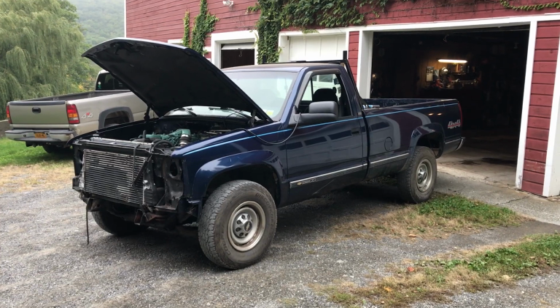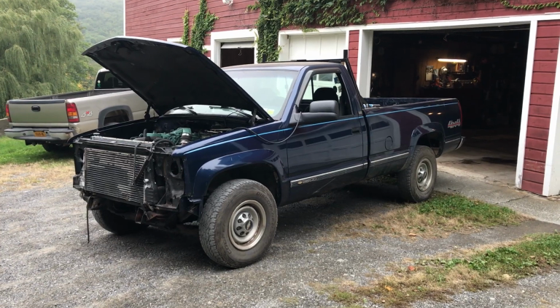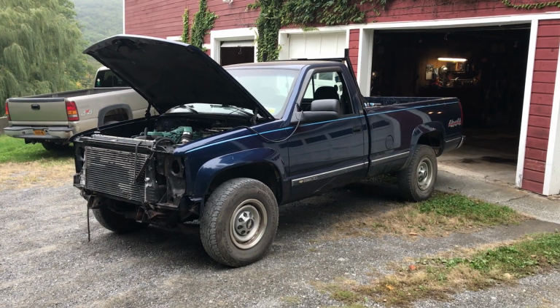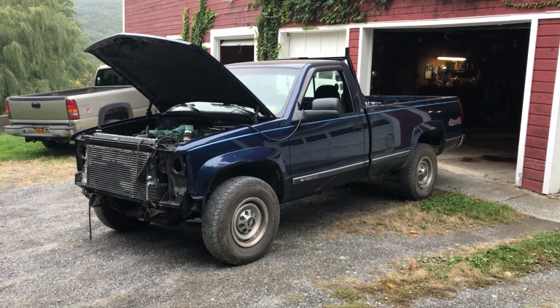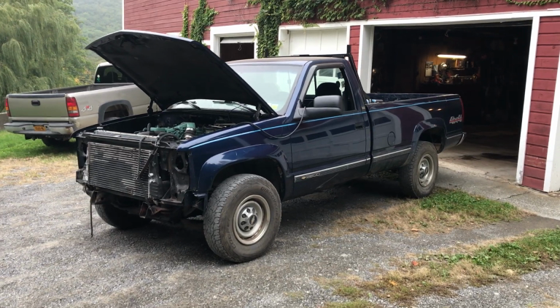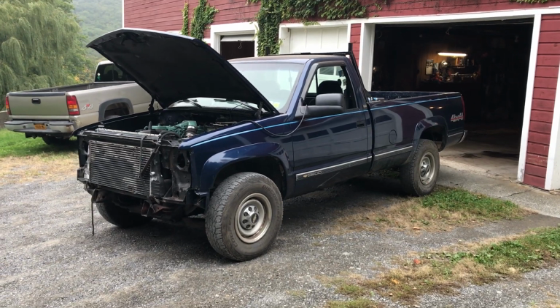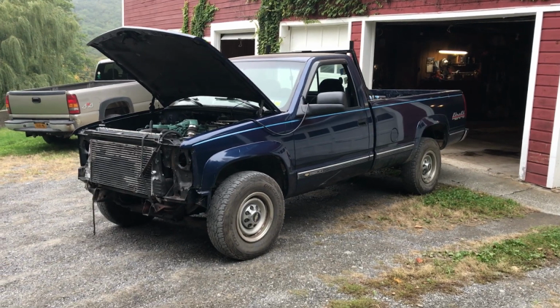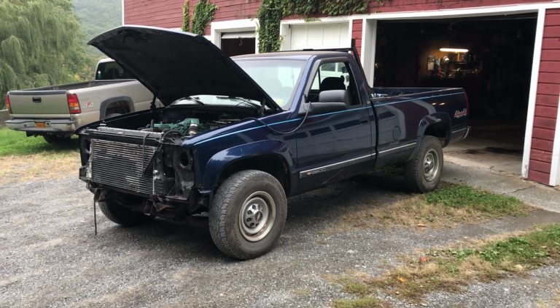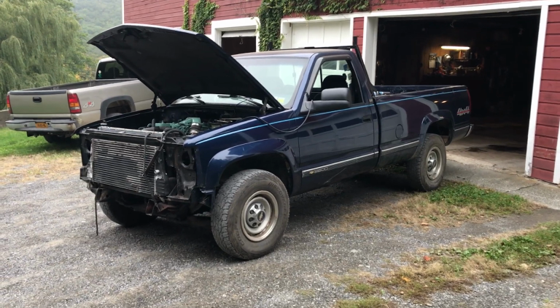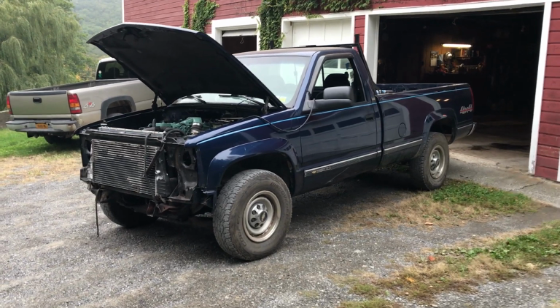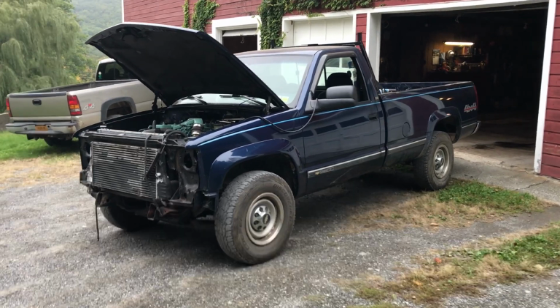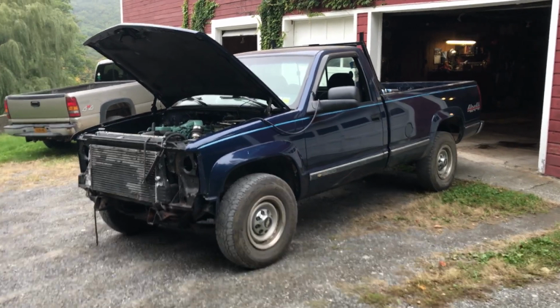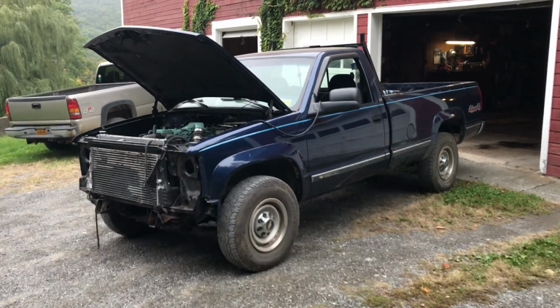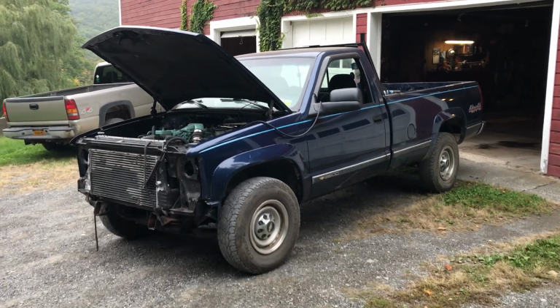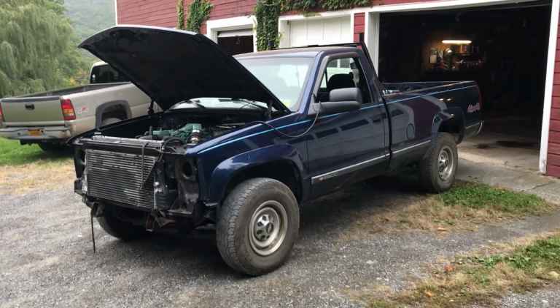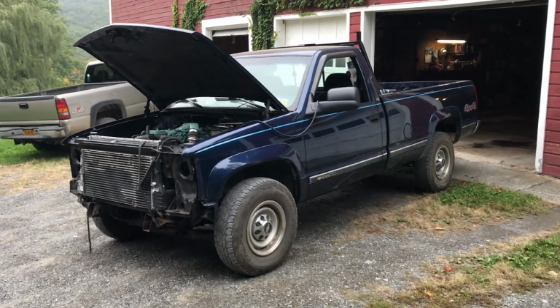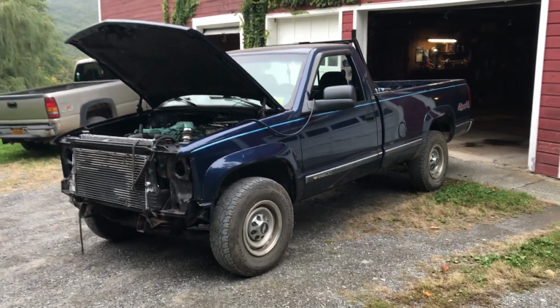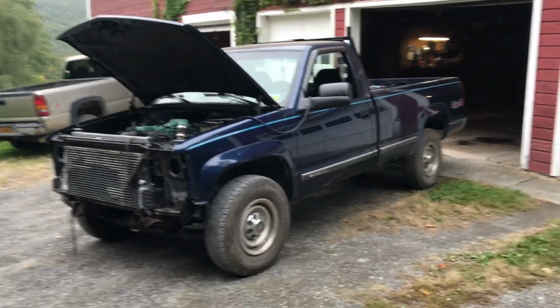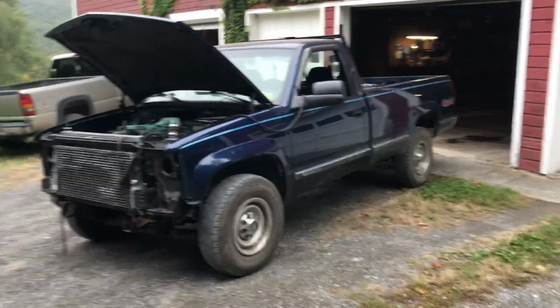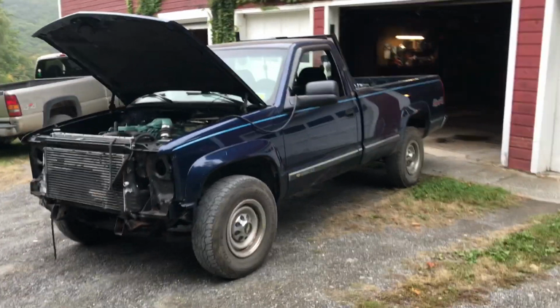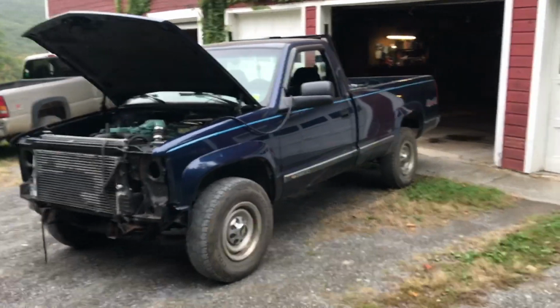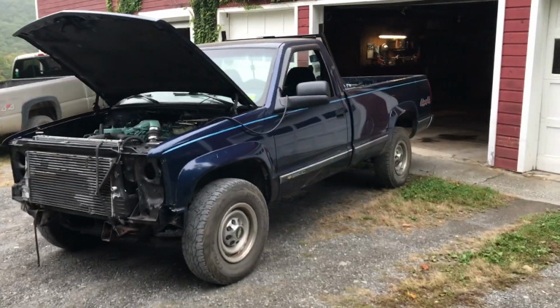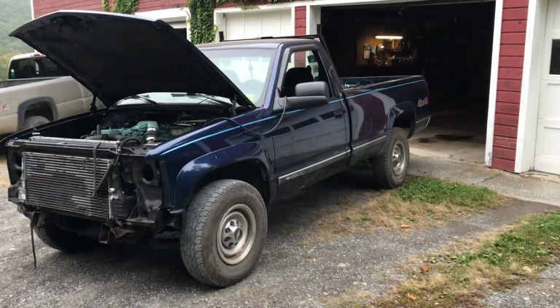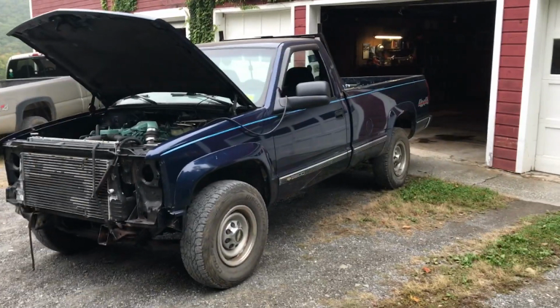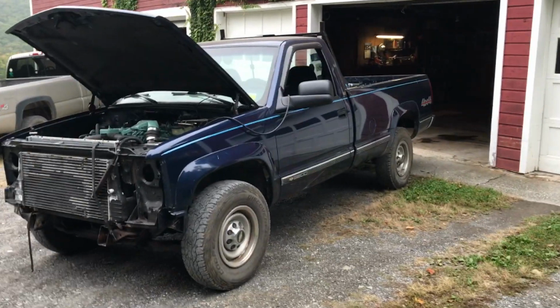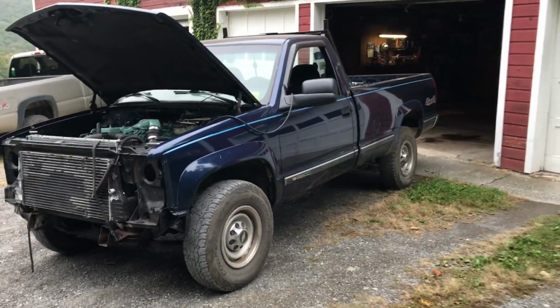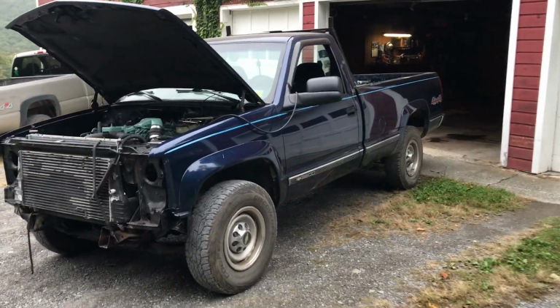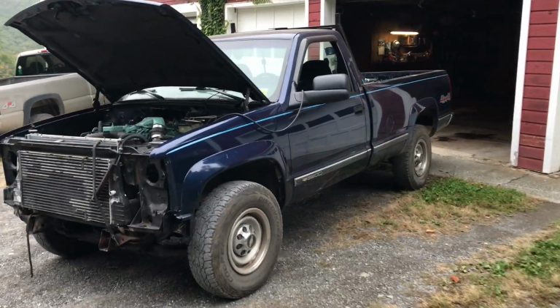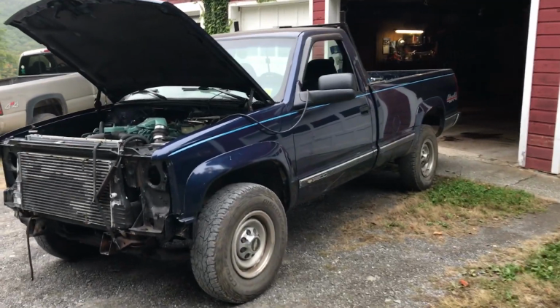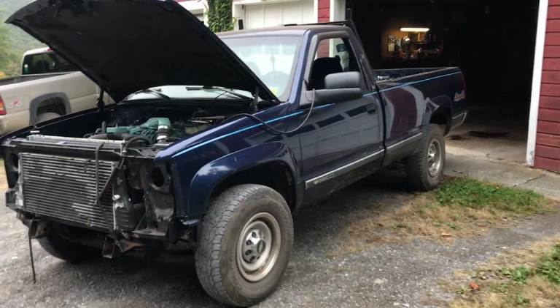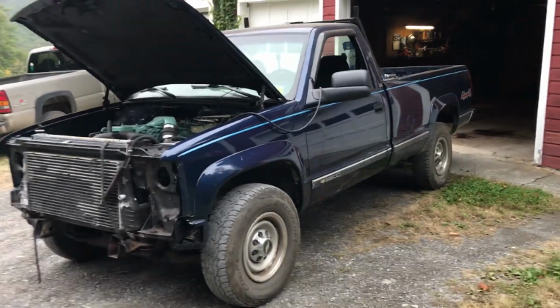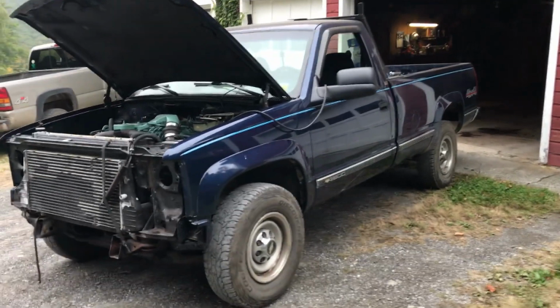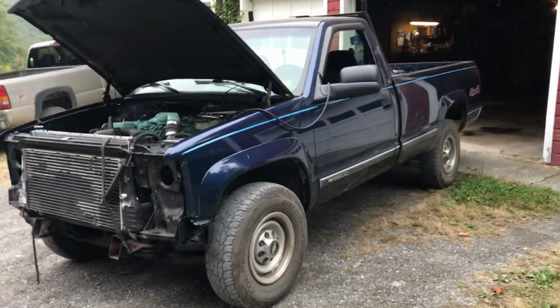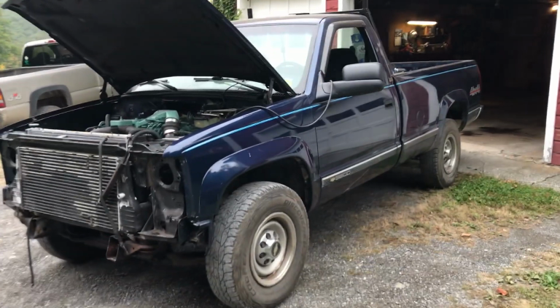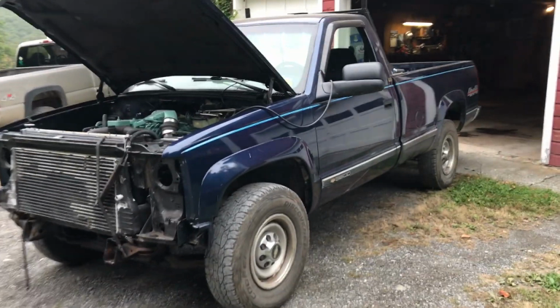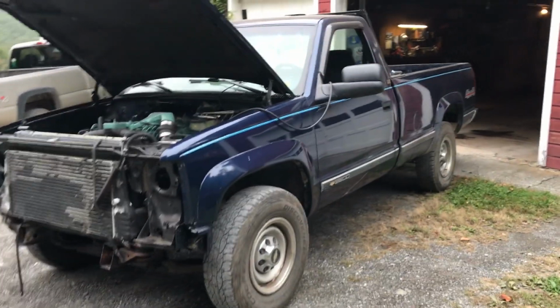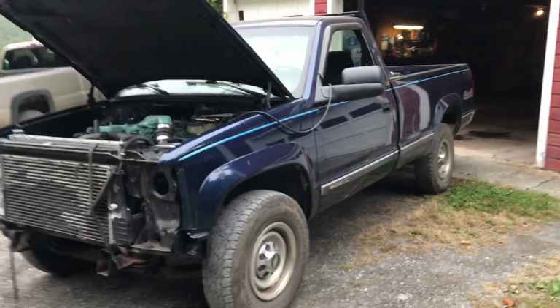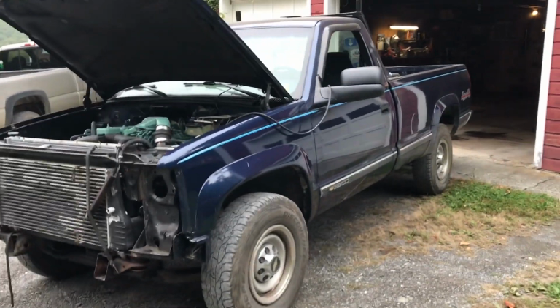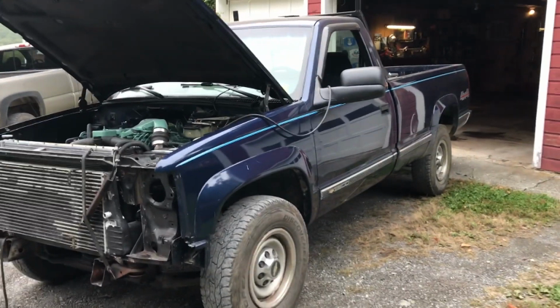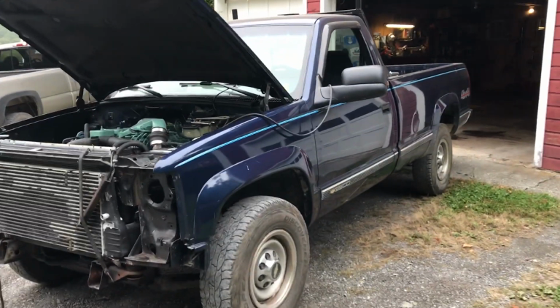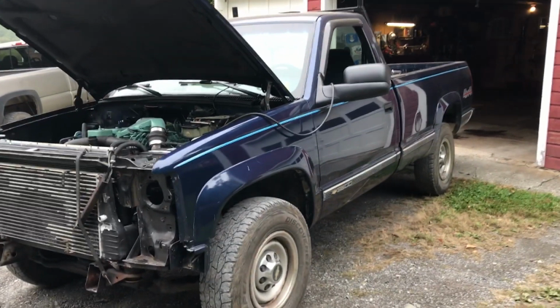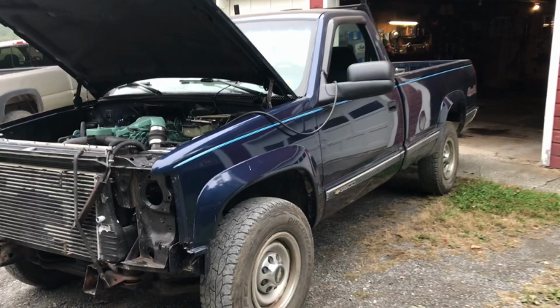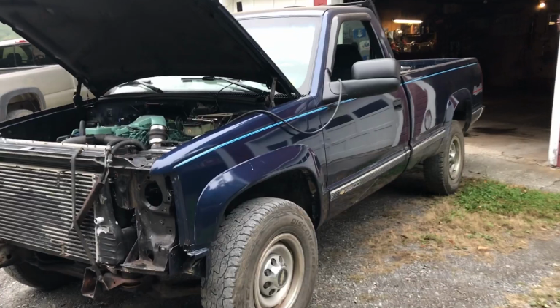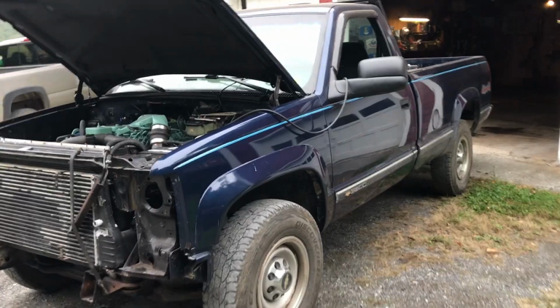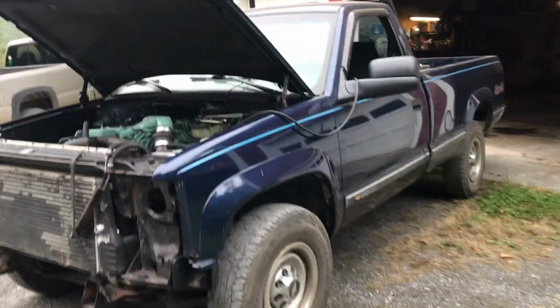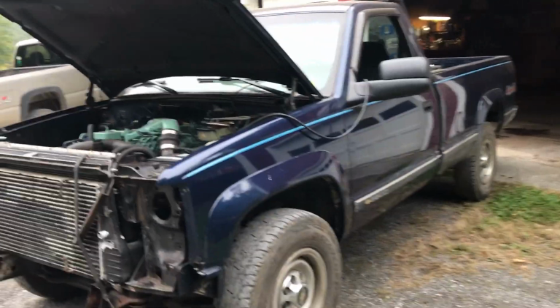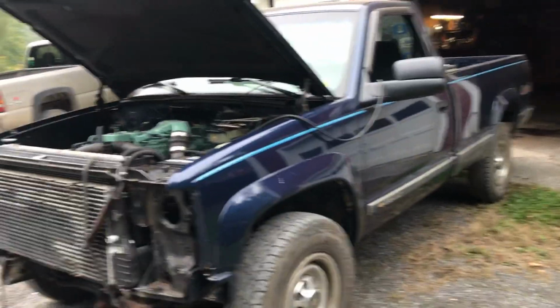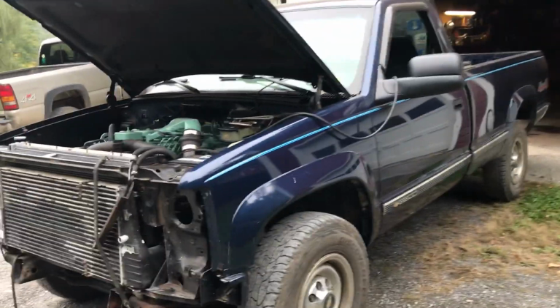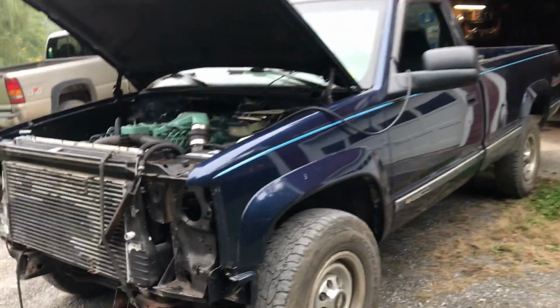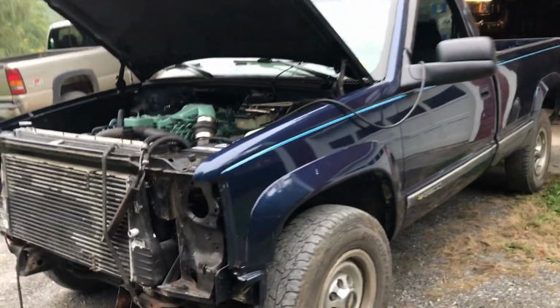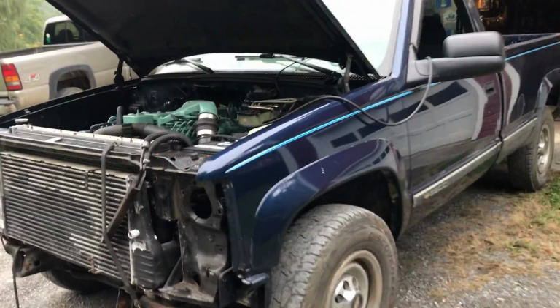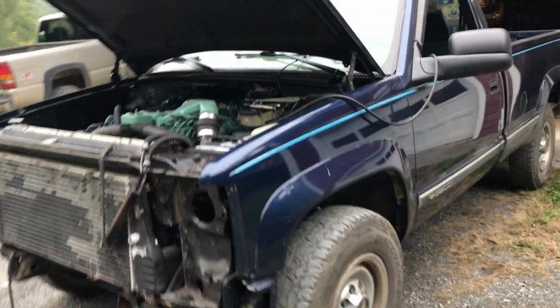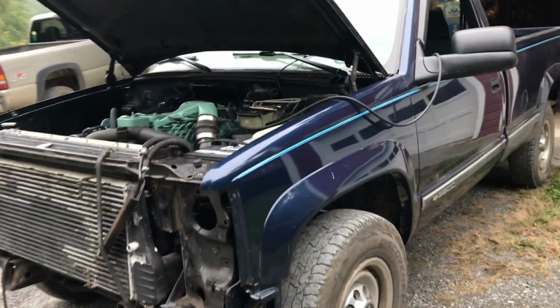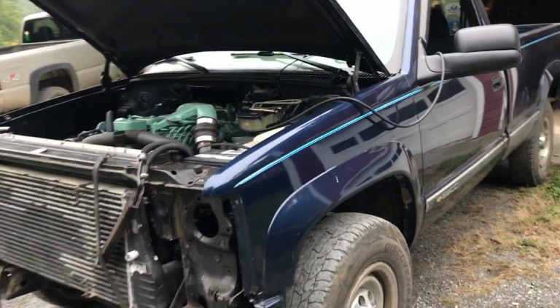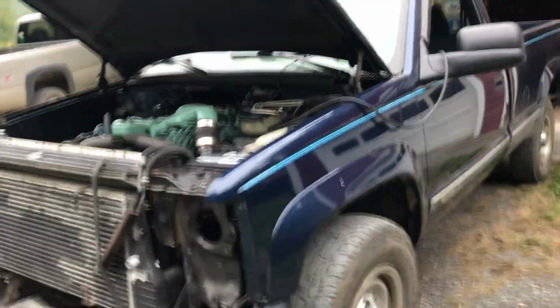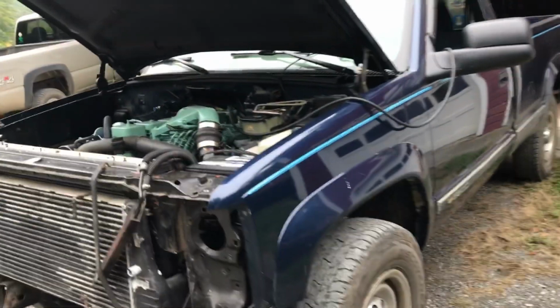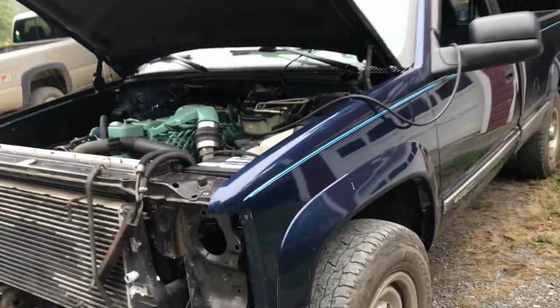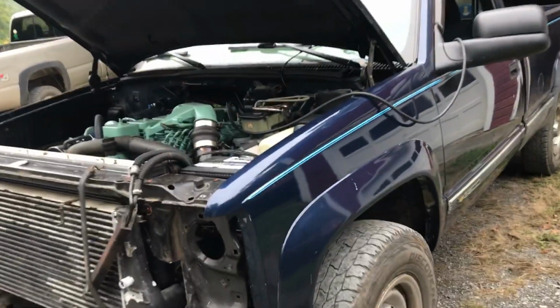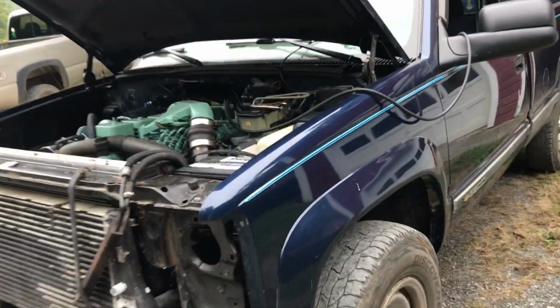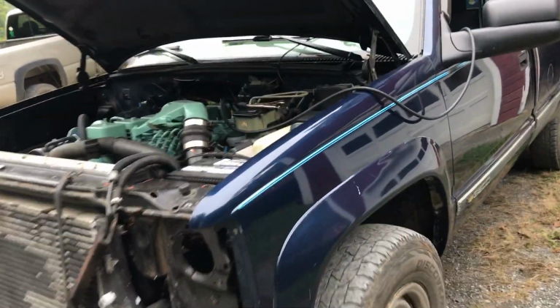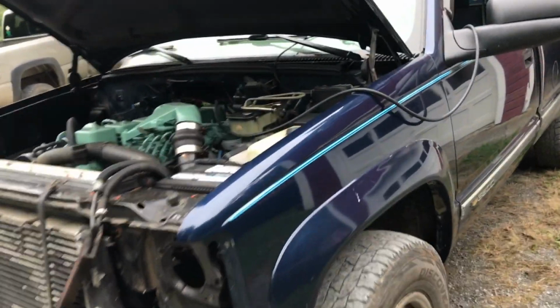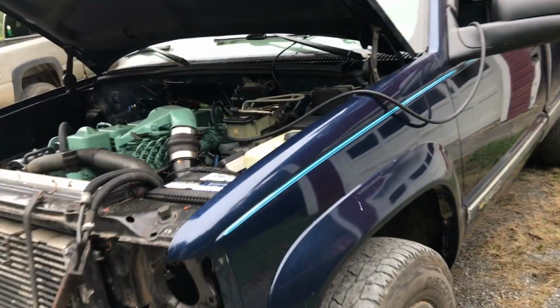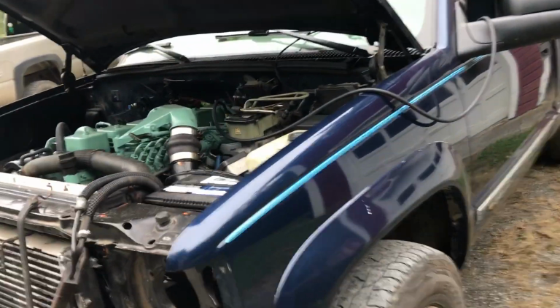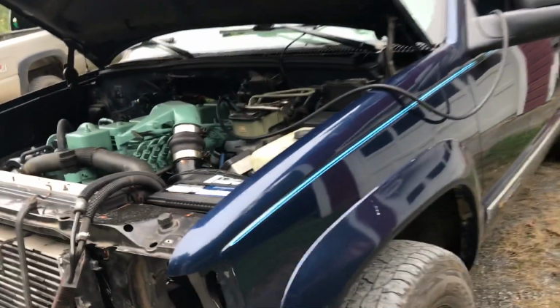Hey YouTube, this is Fixed and Junk here, and this is a project update on my Cummins conversion.